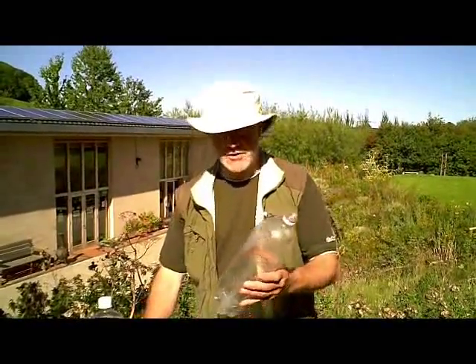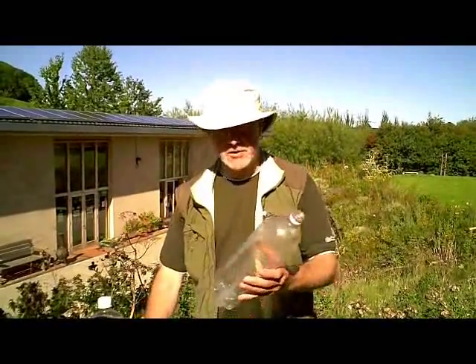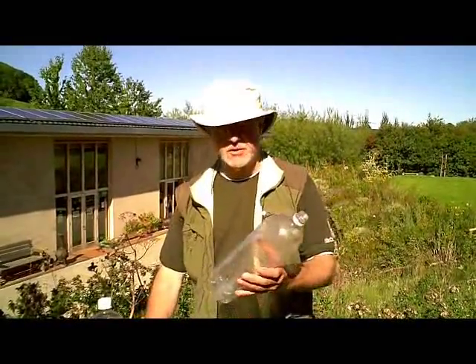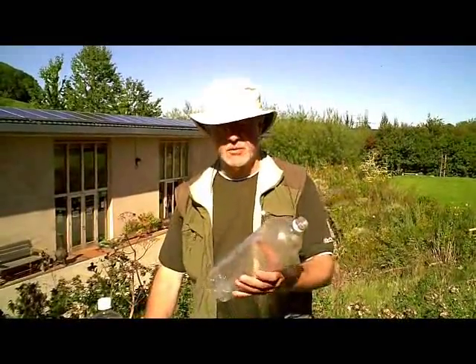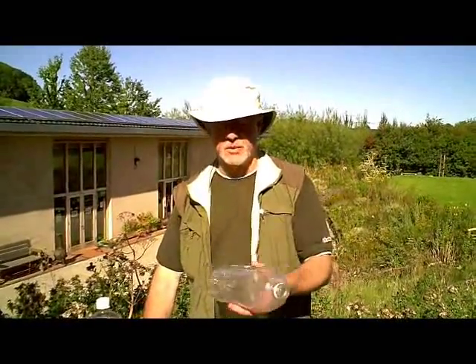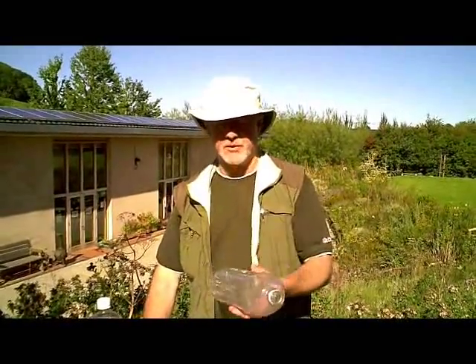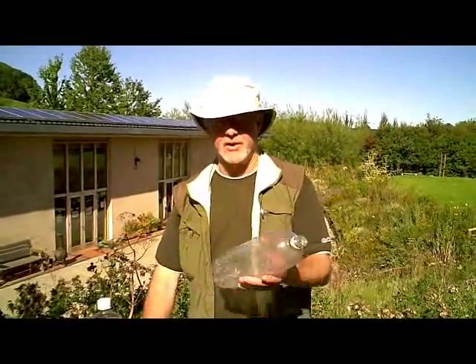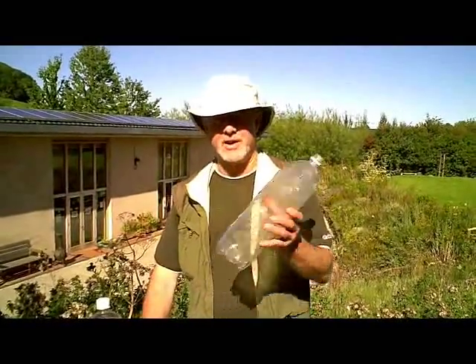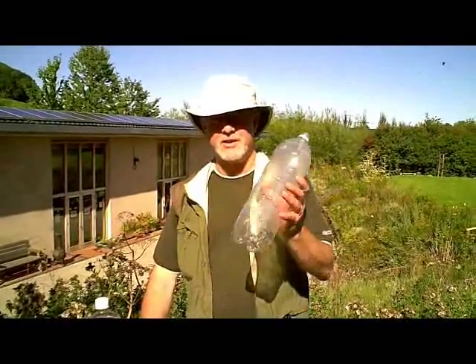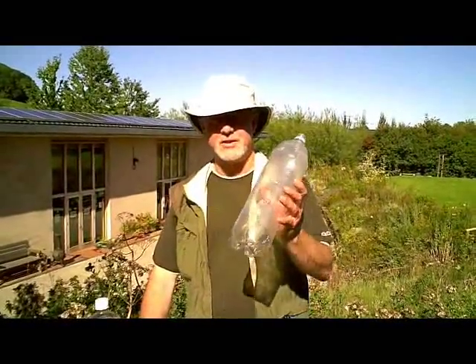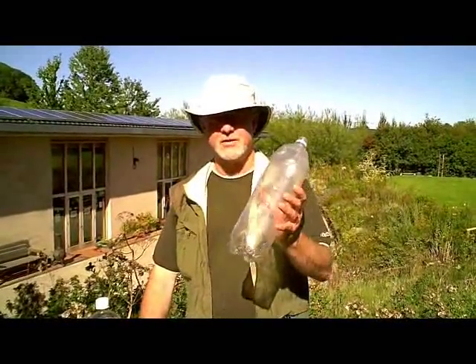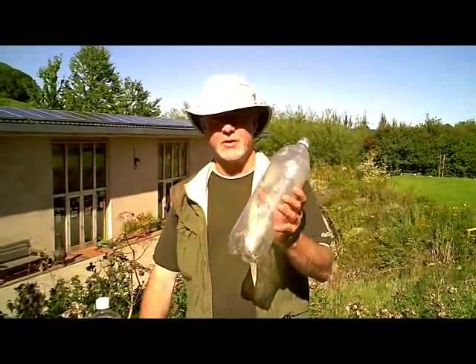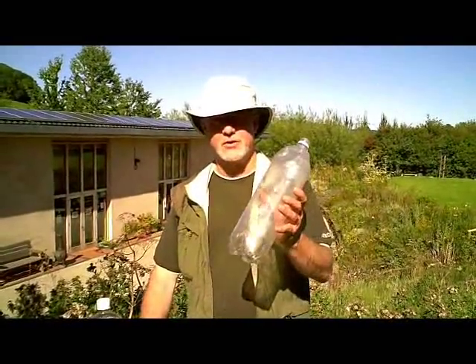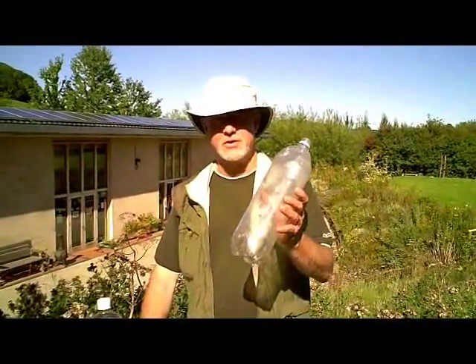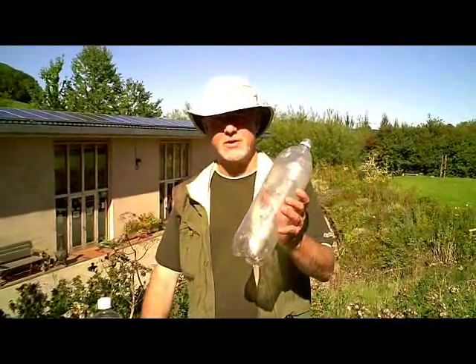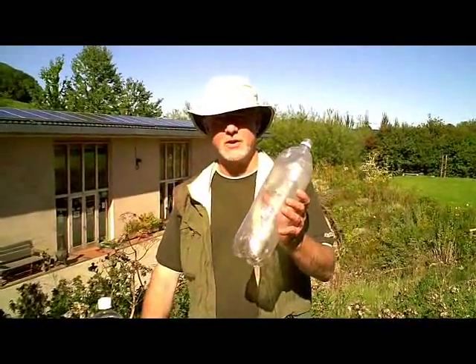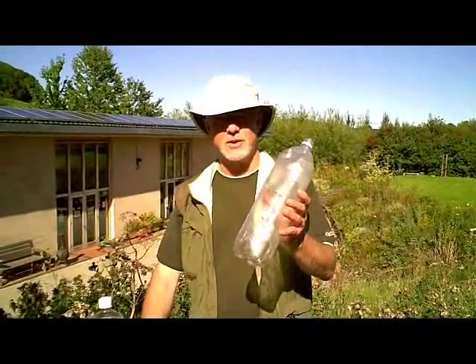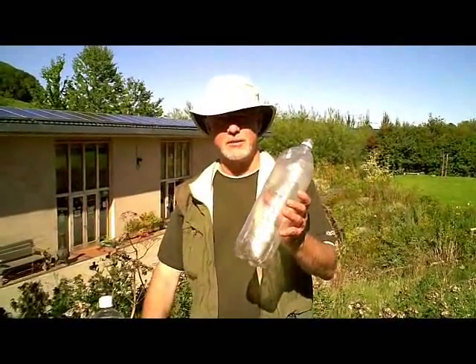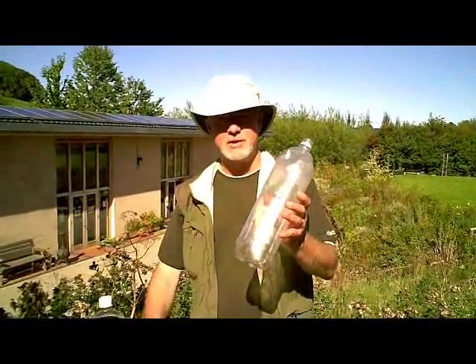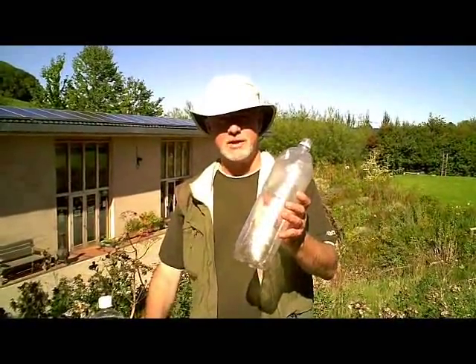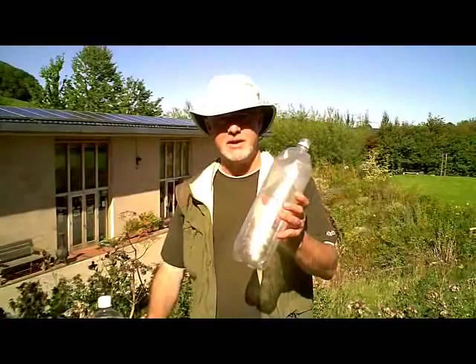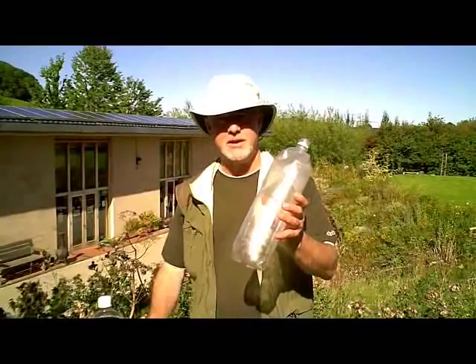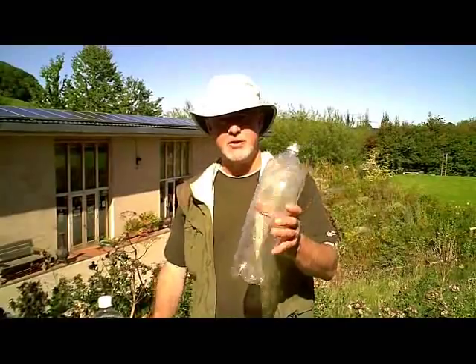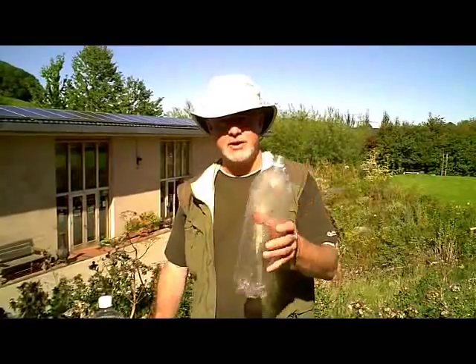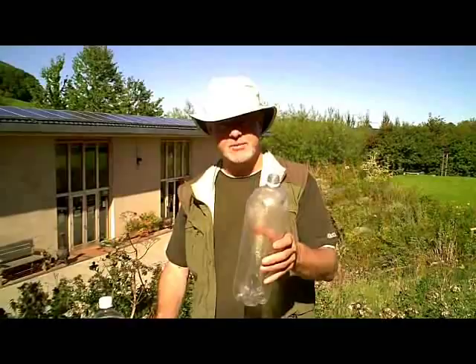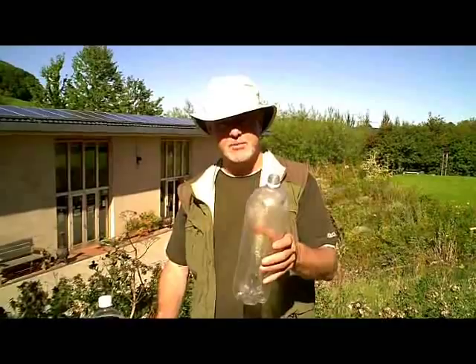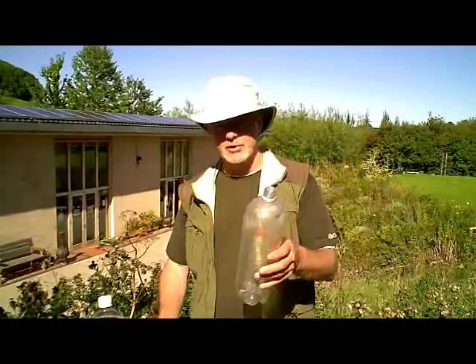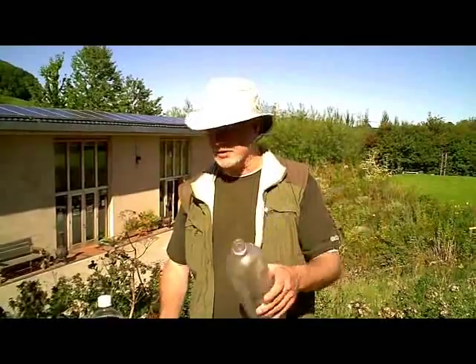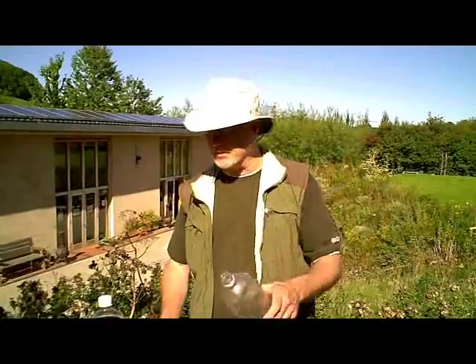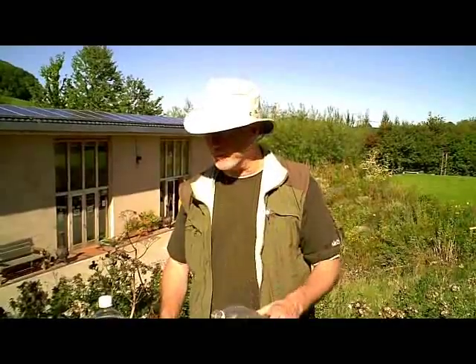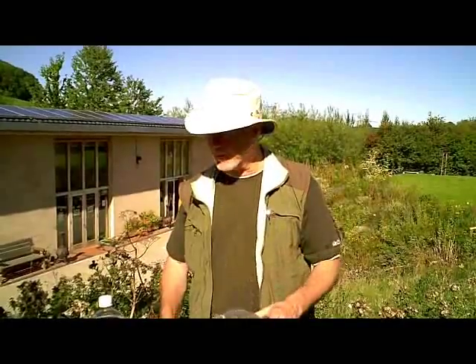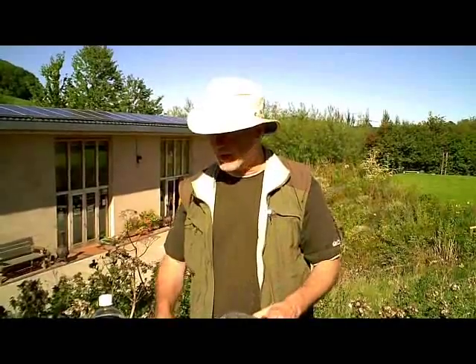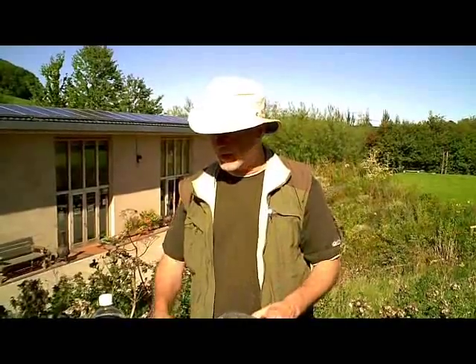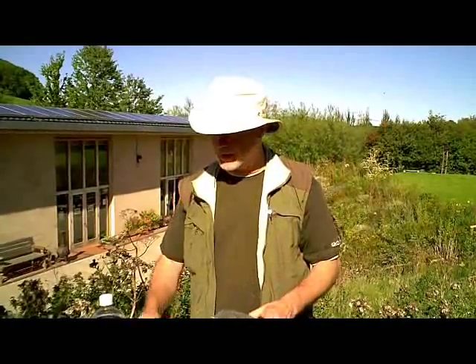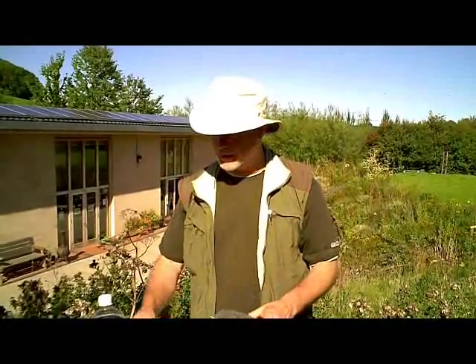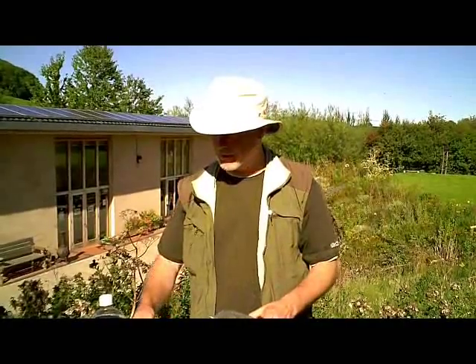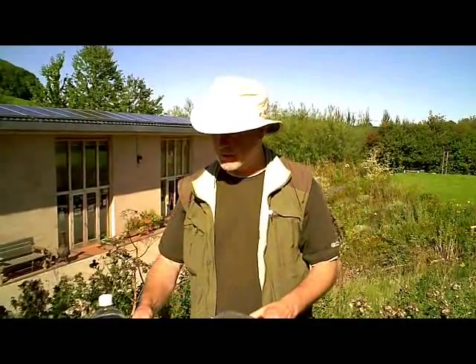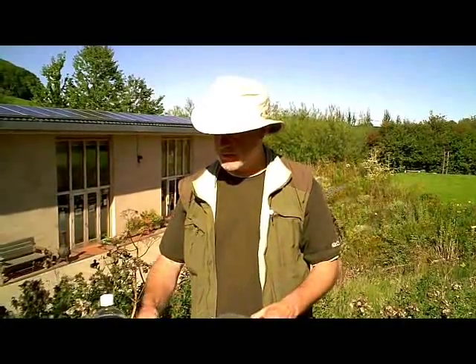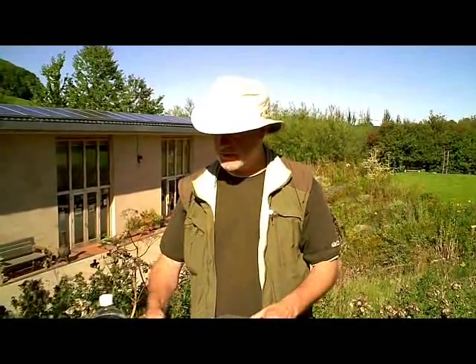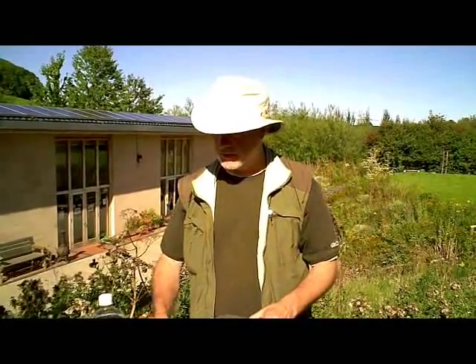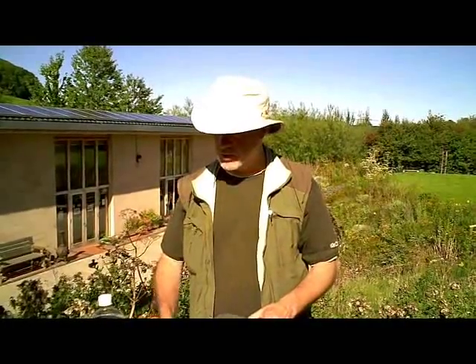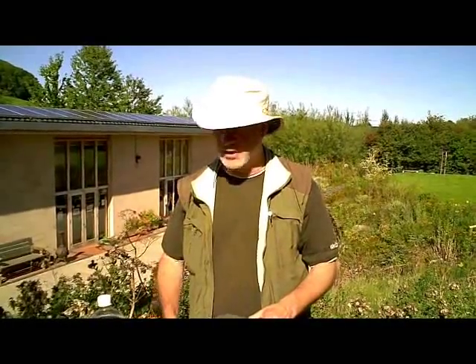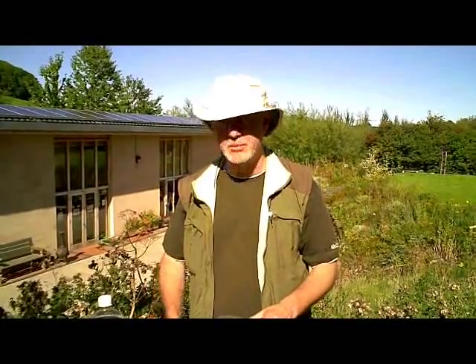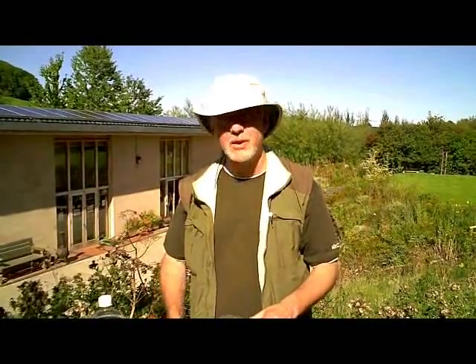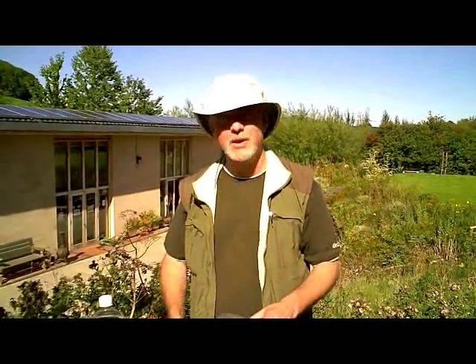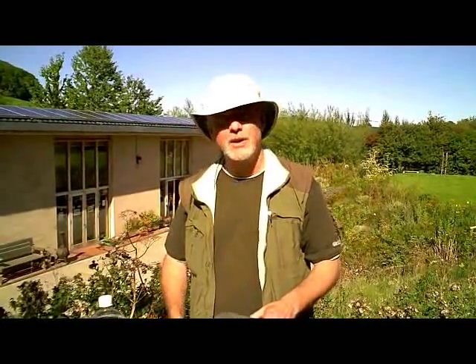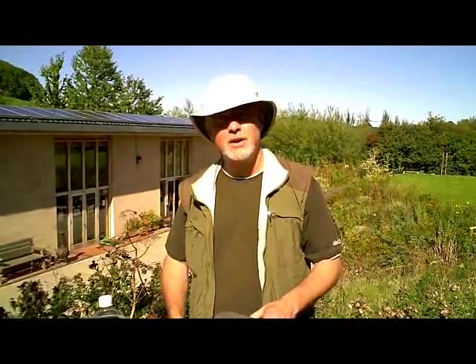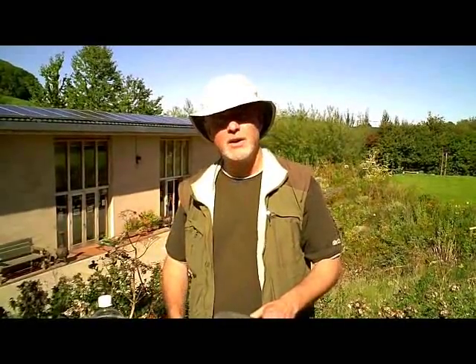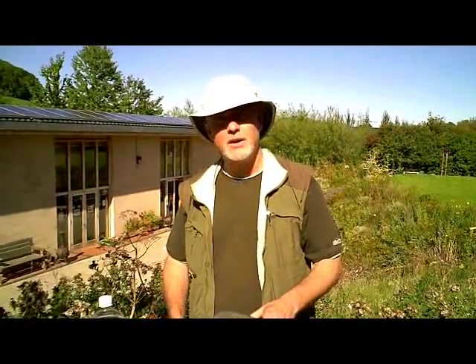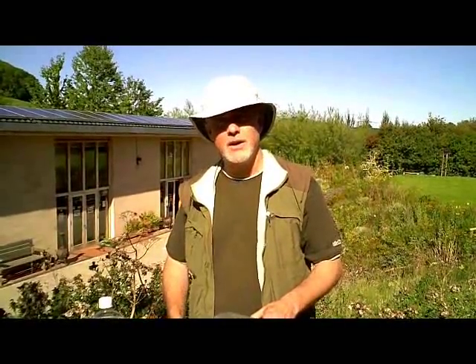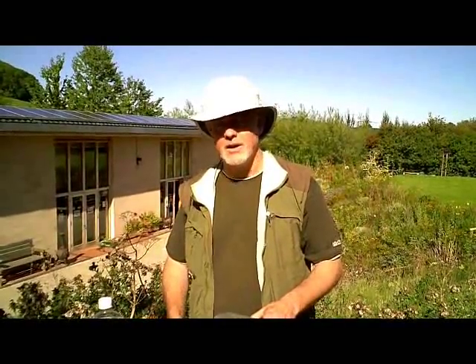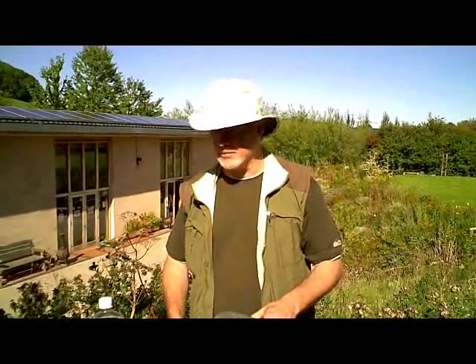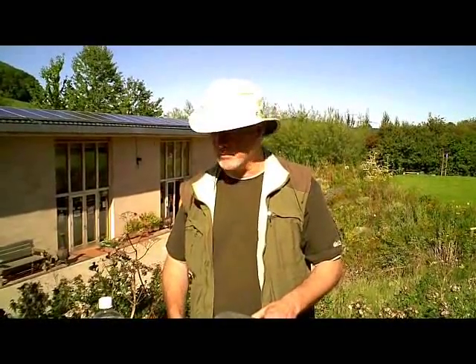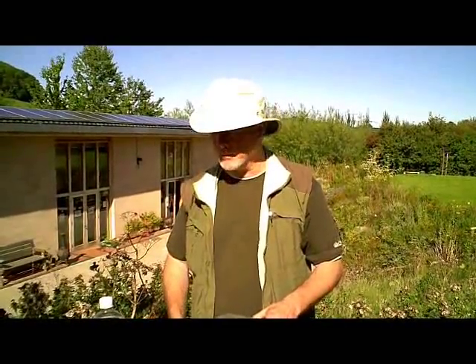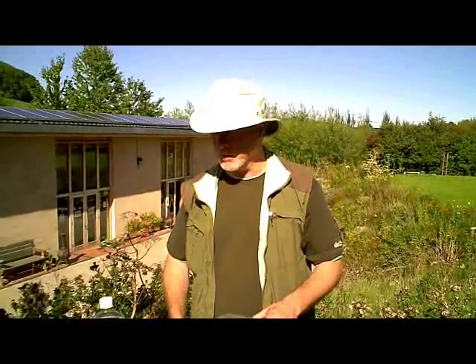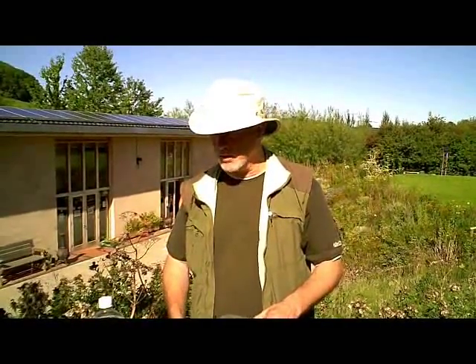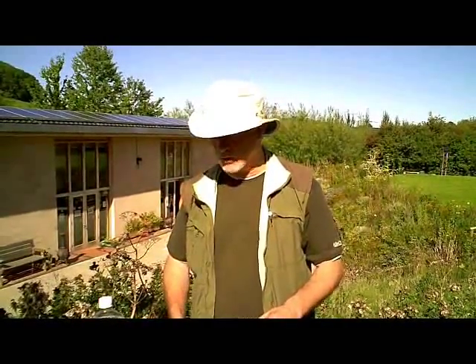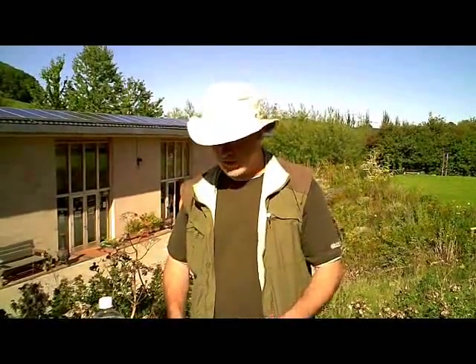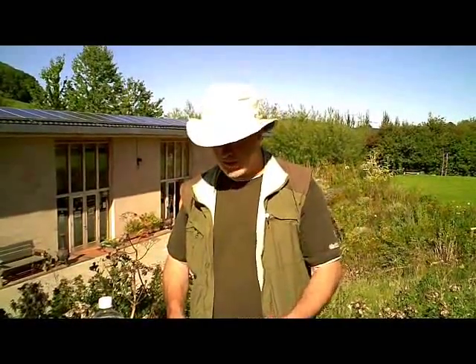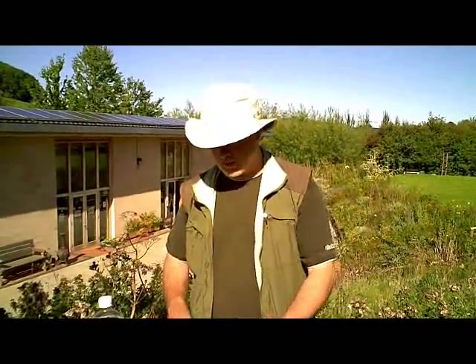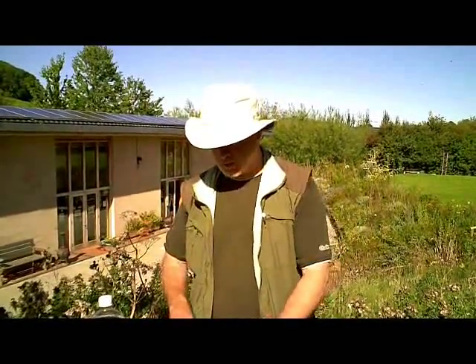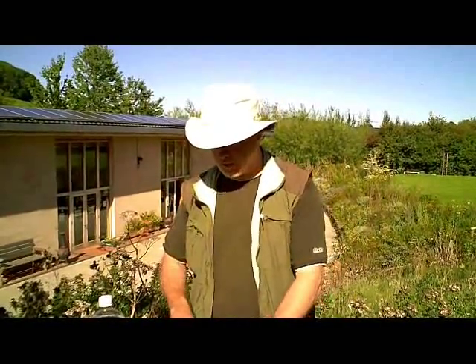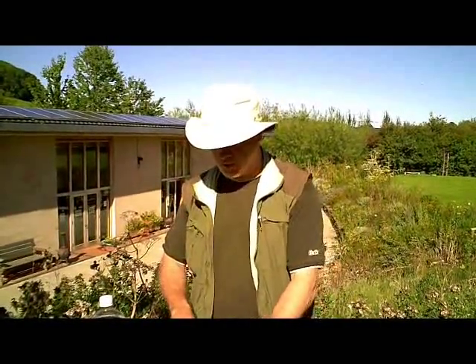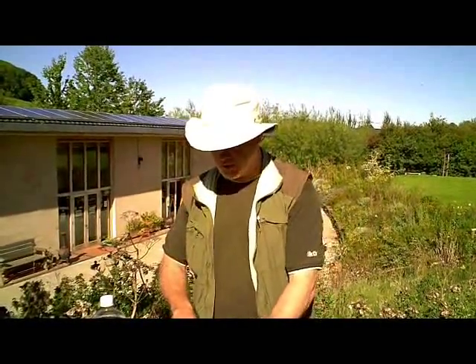And what we've got here, of course, is an old empty drinks bottle. And we've got some cheap coke substitute.